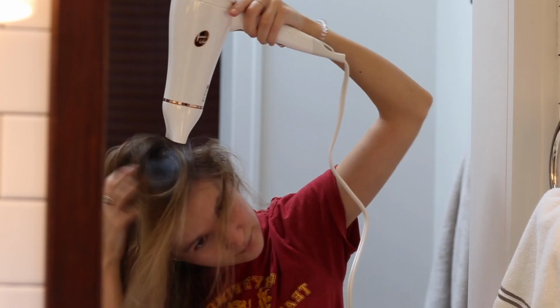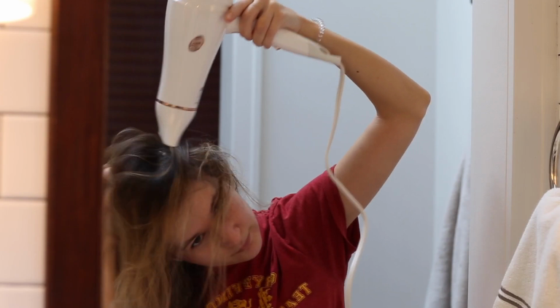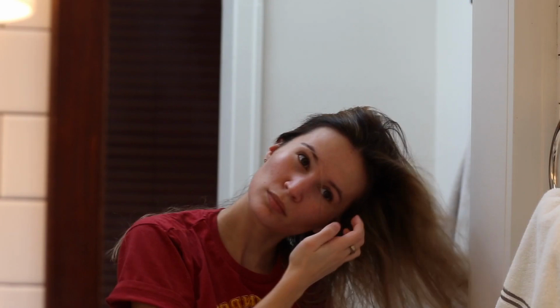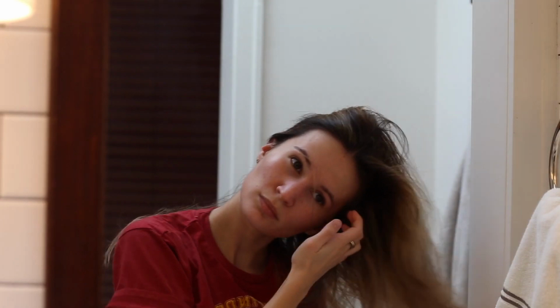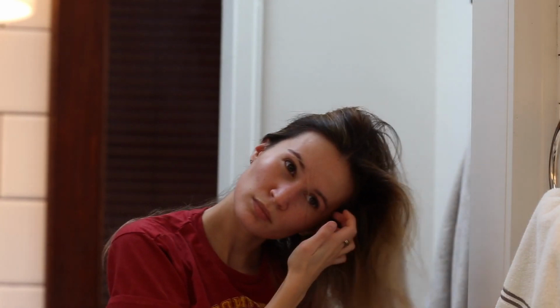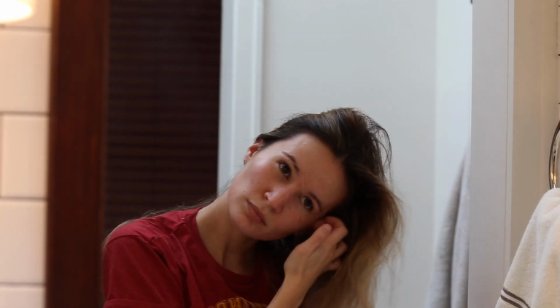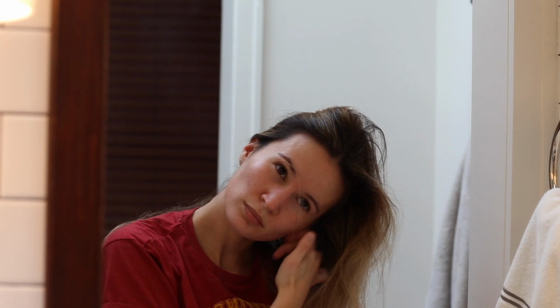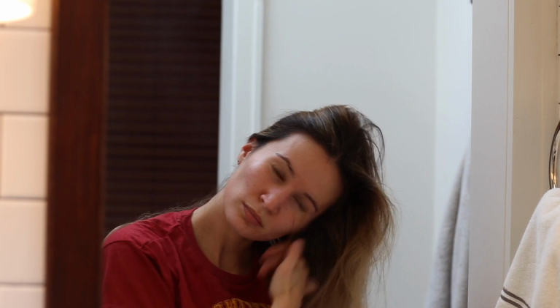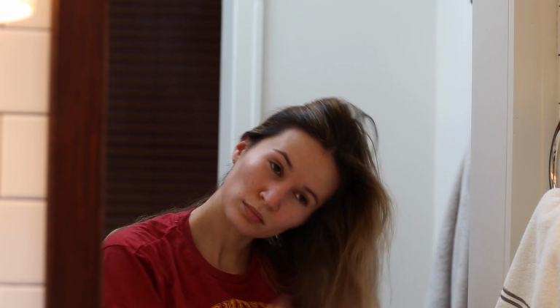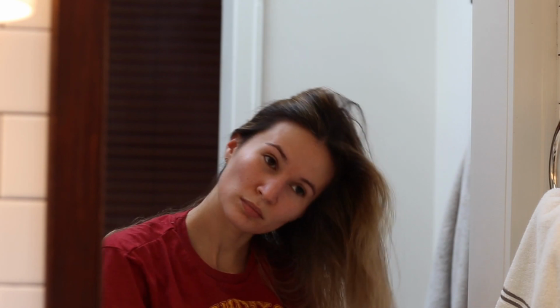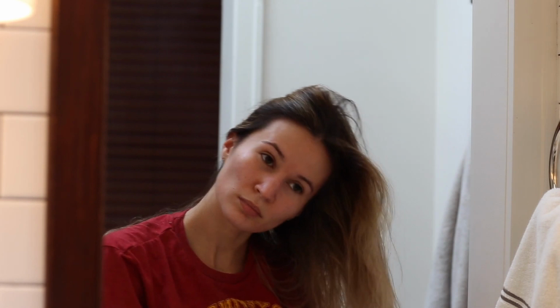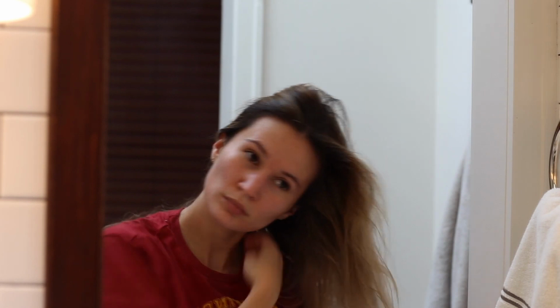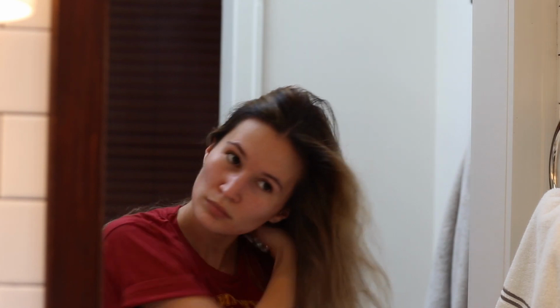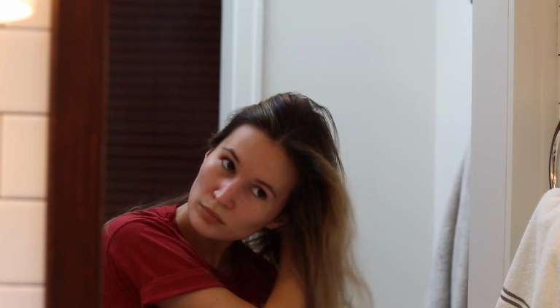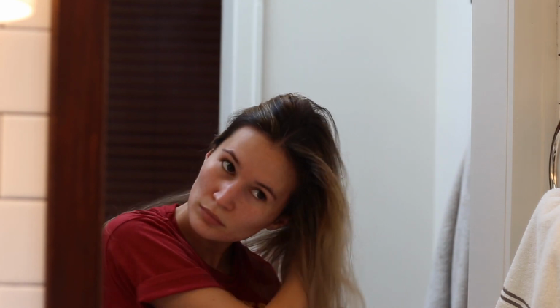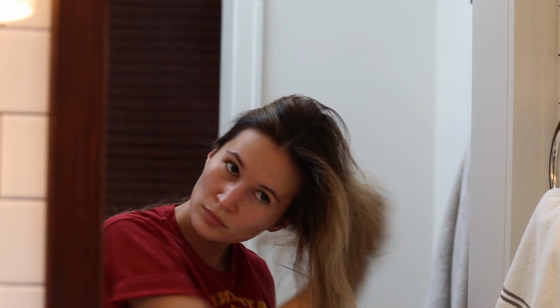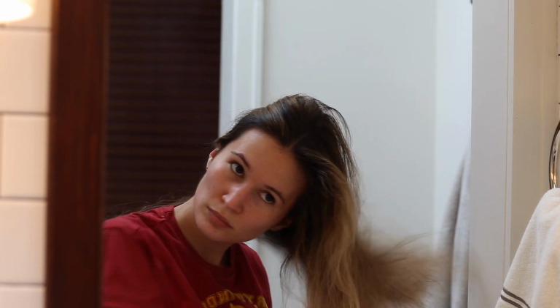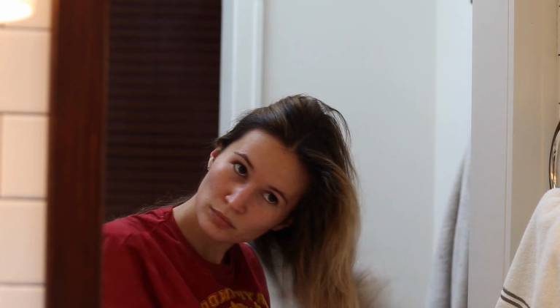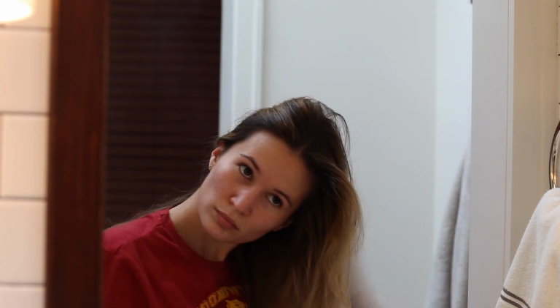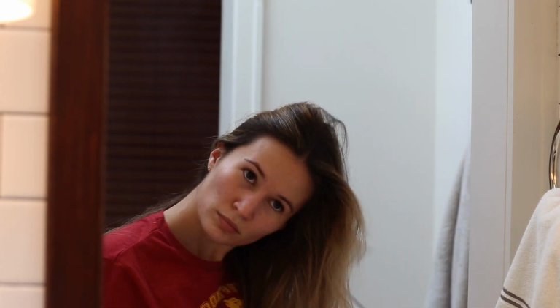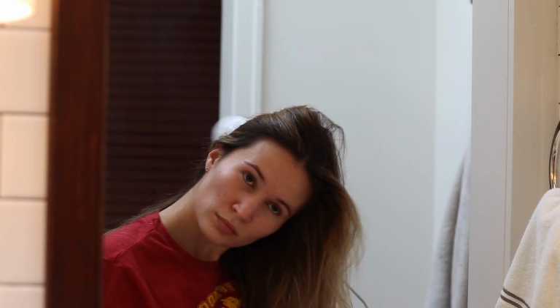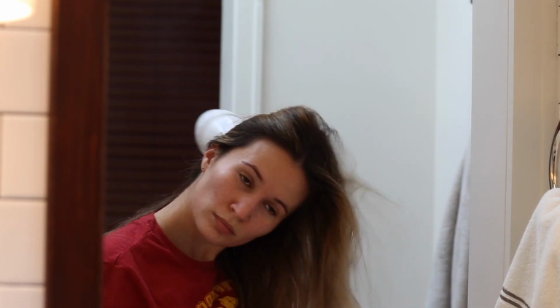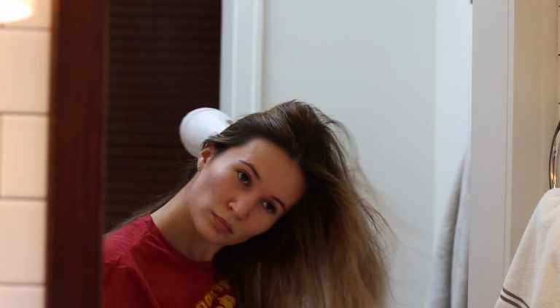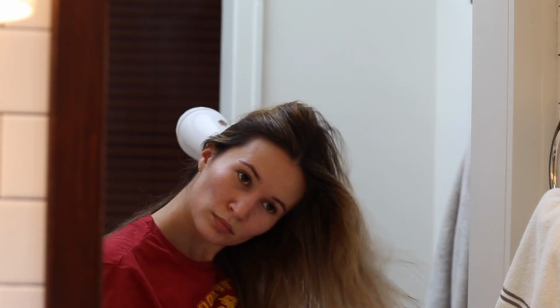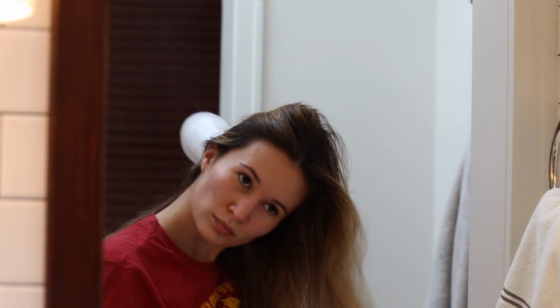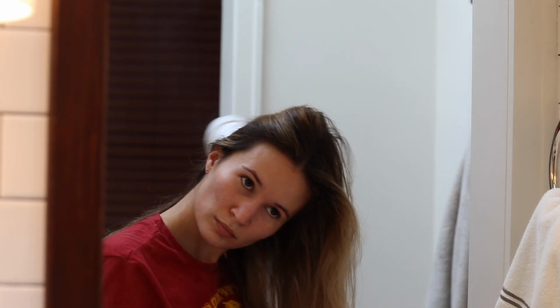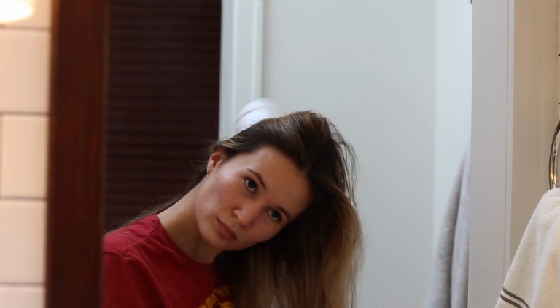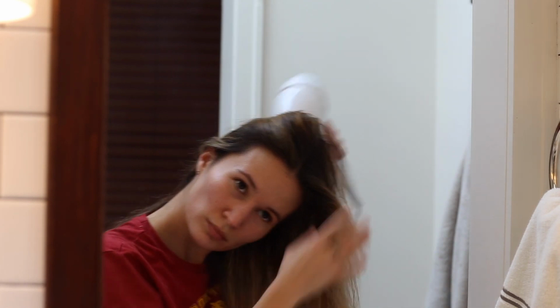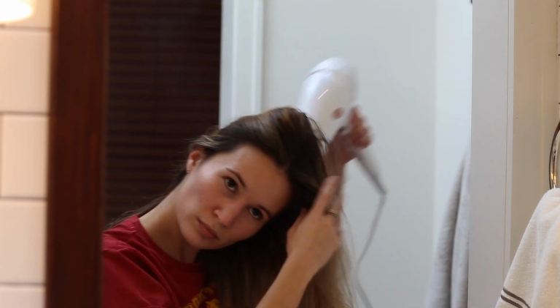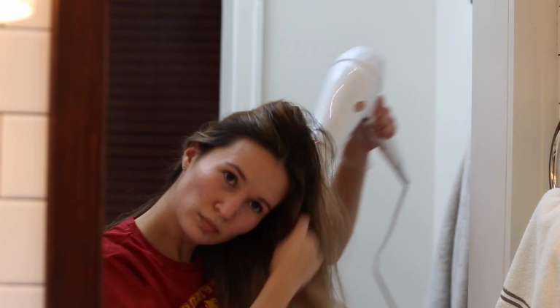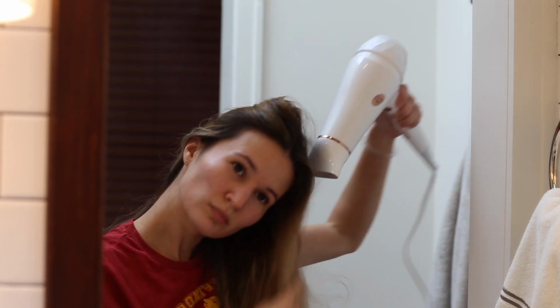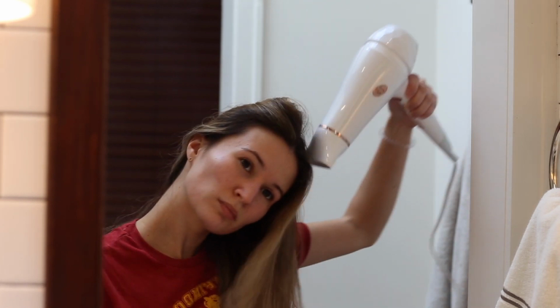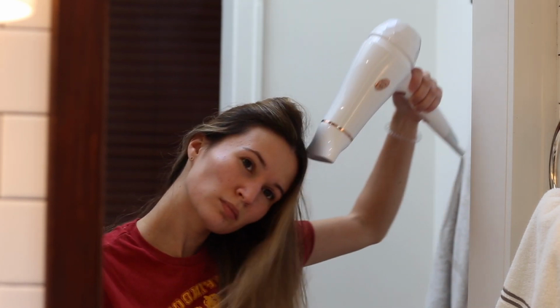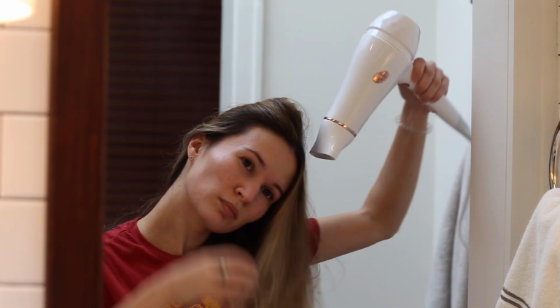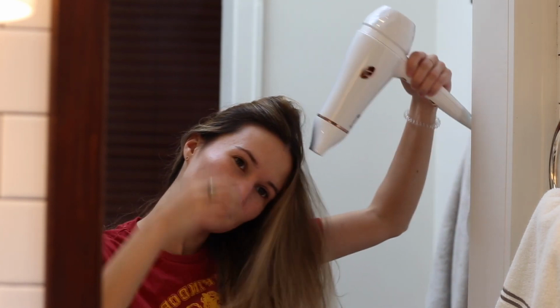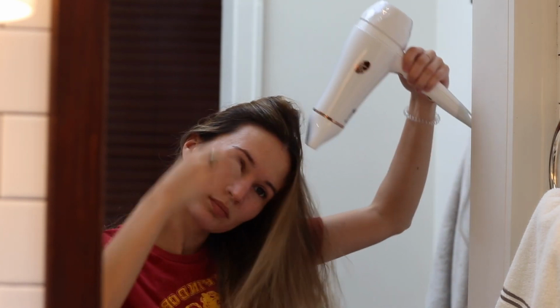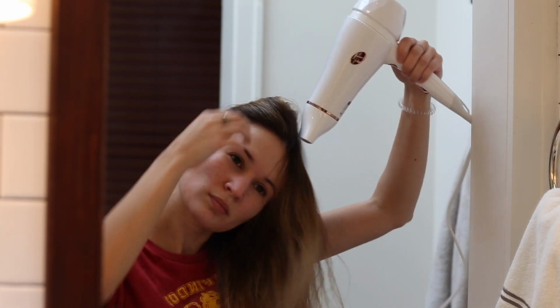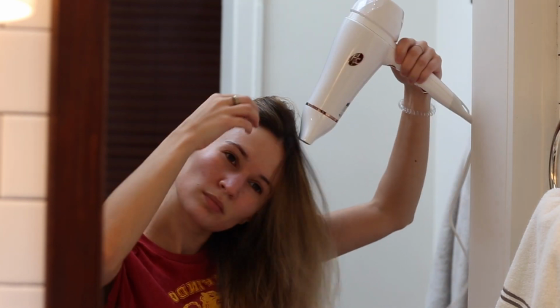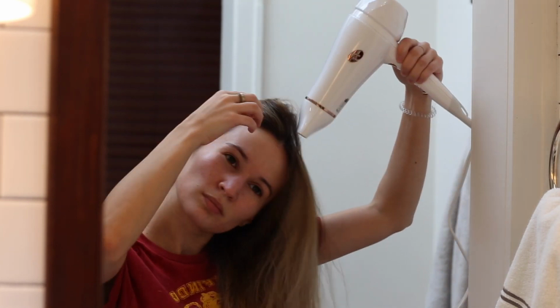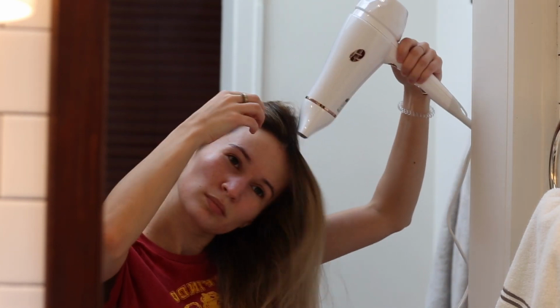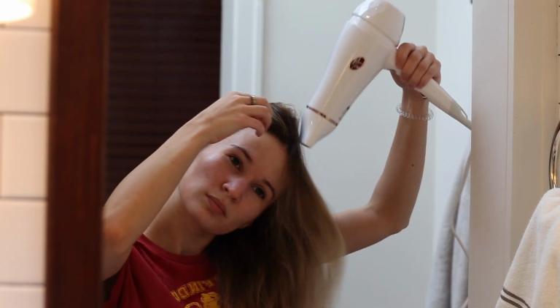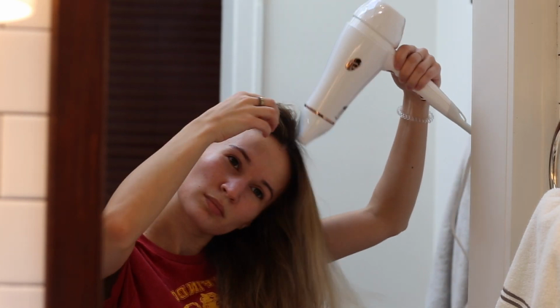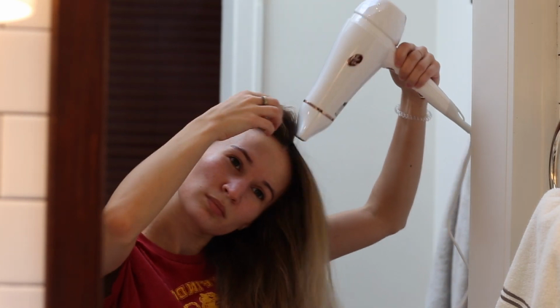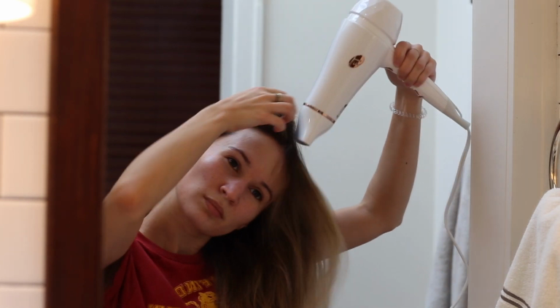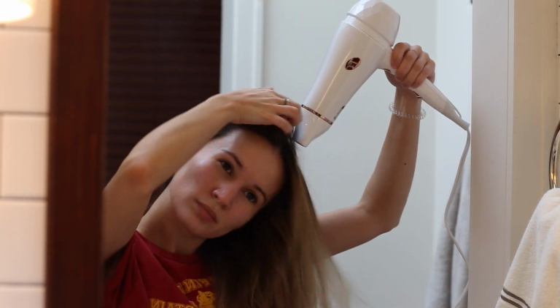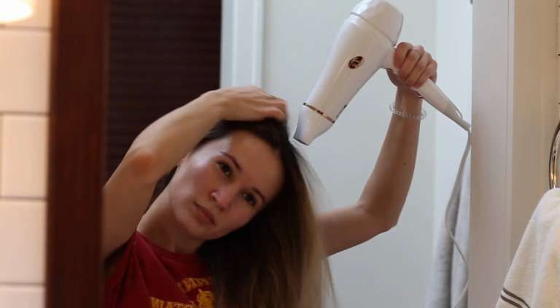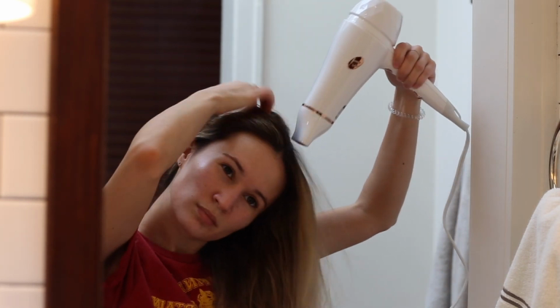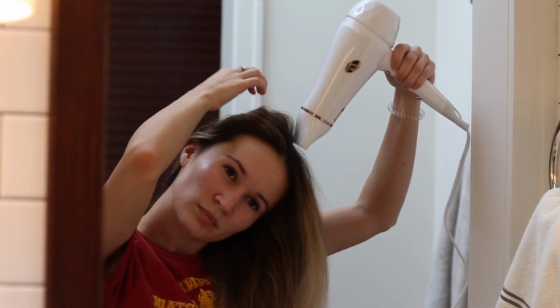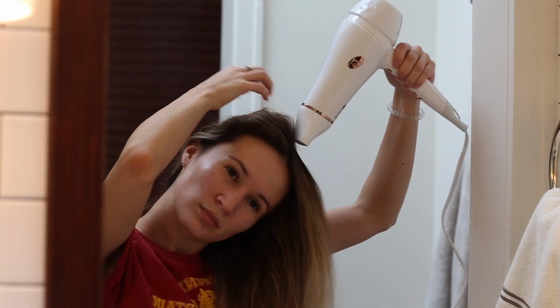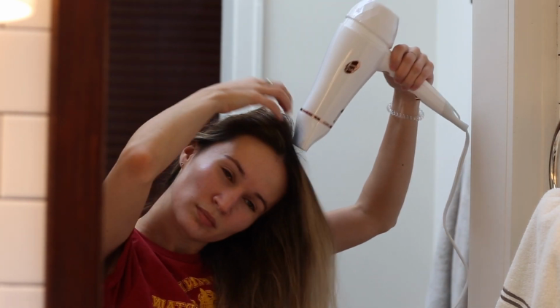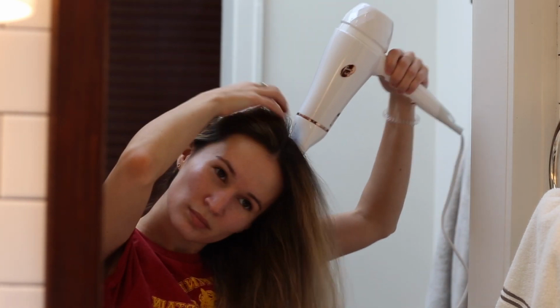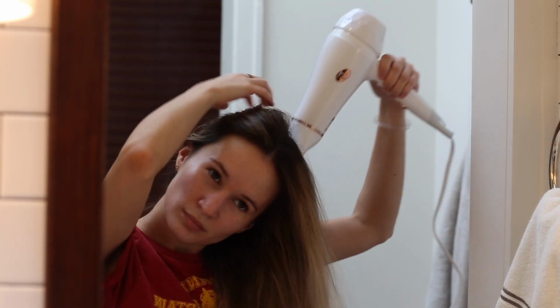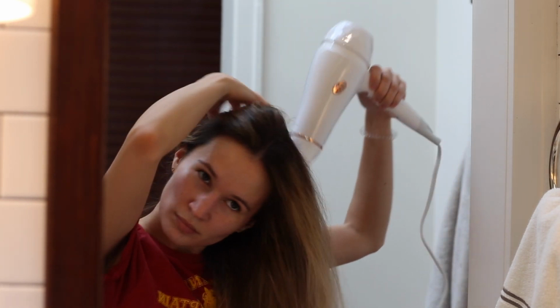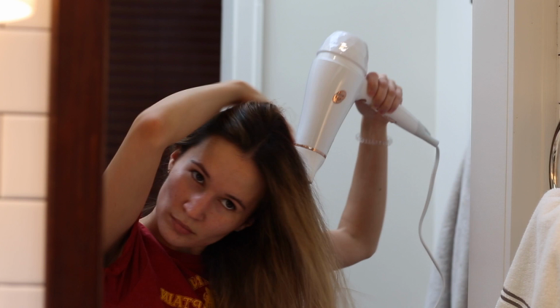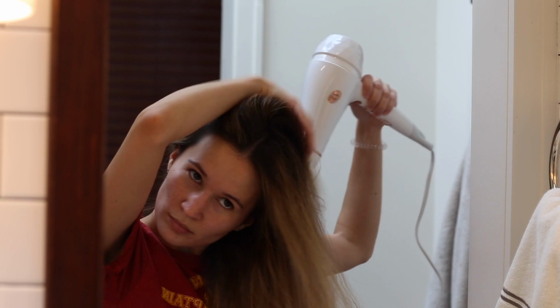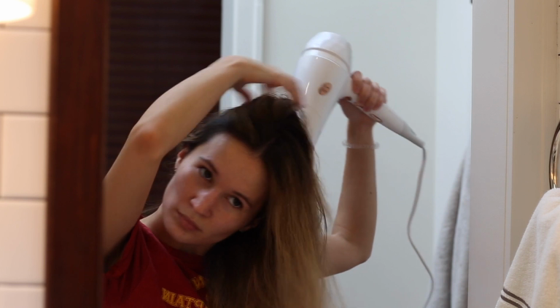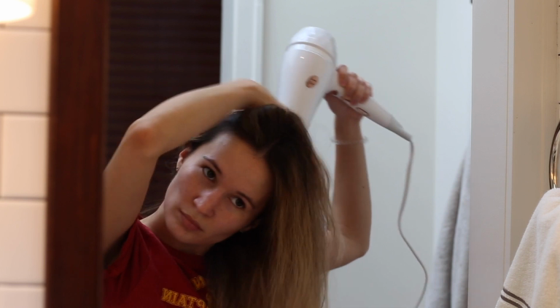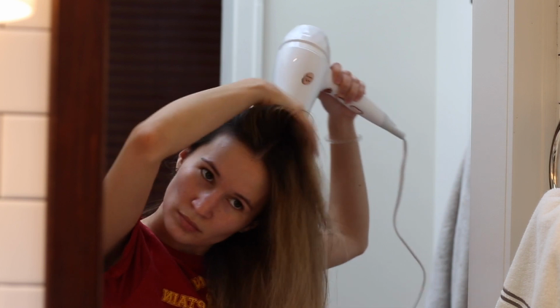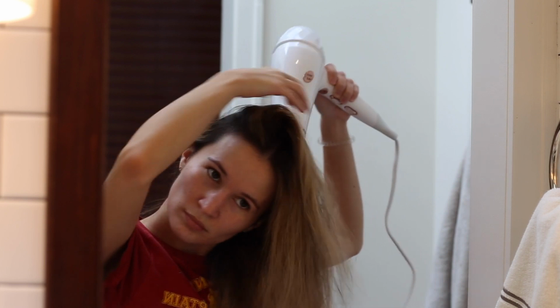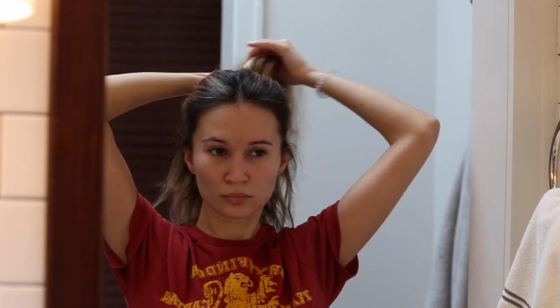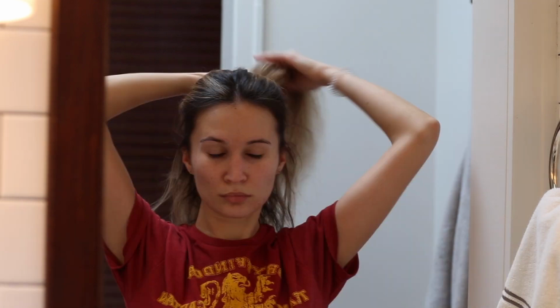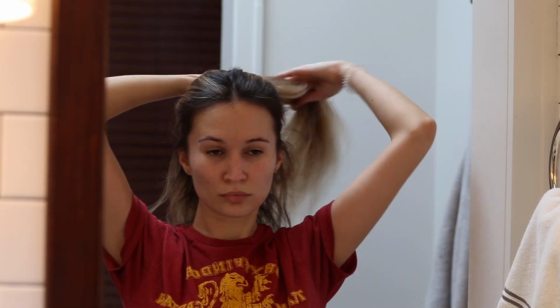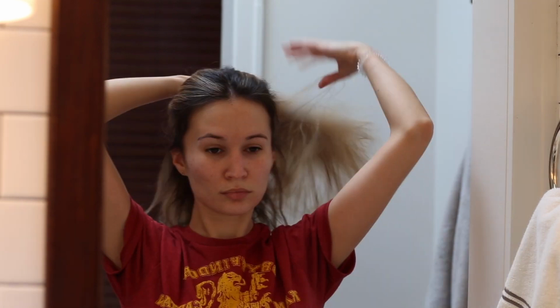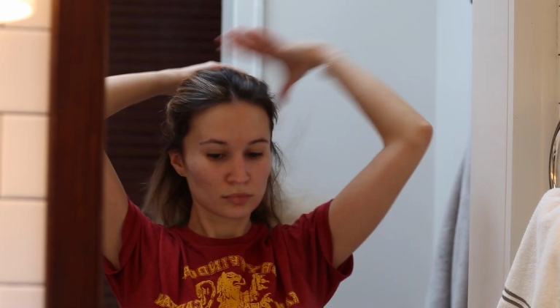Starting off with hair. I like to blow dry my hair upside down, just at the roots, so I can get a little bit more volume.